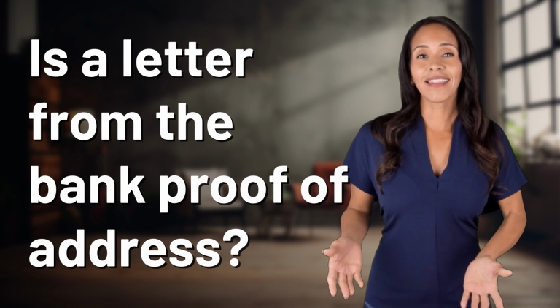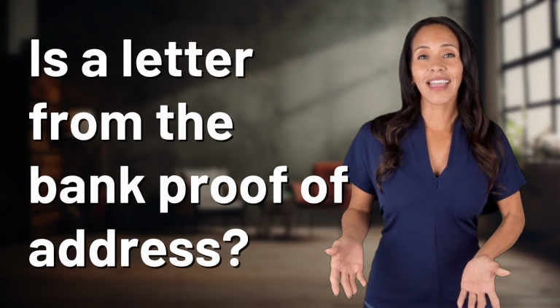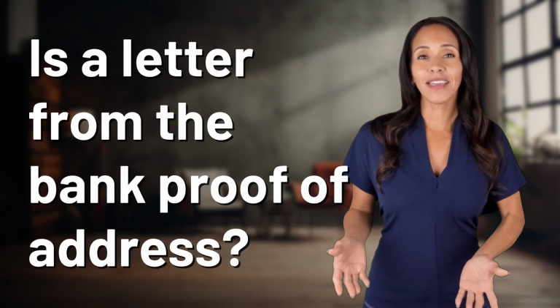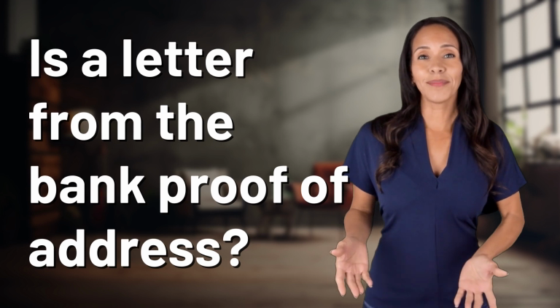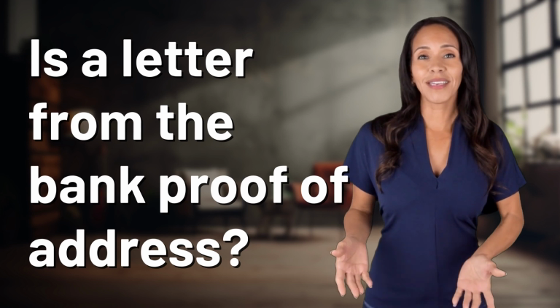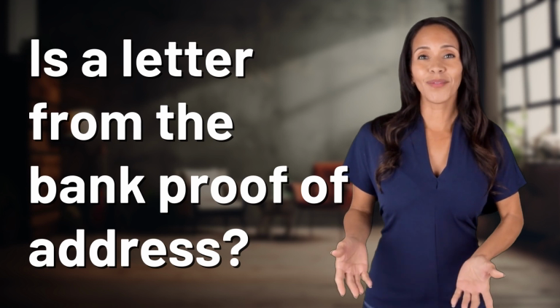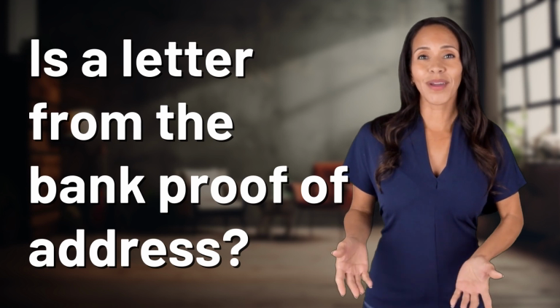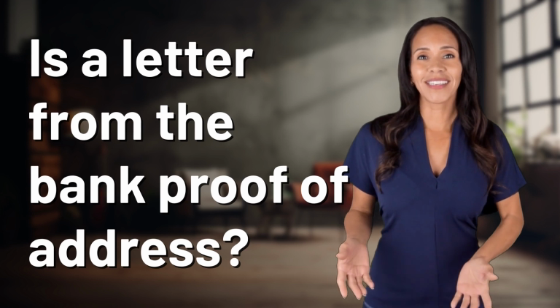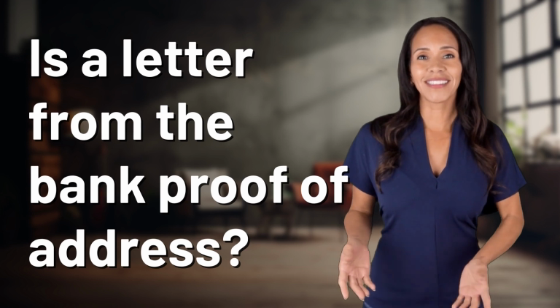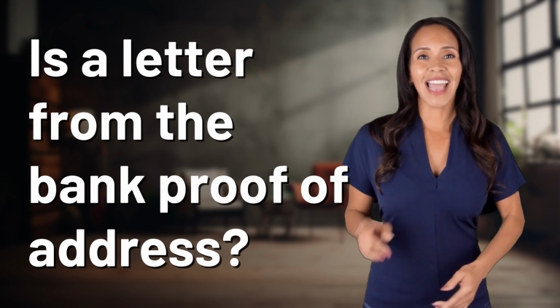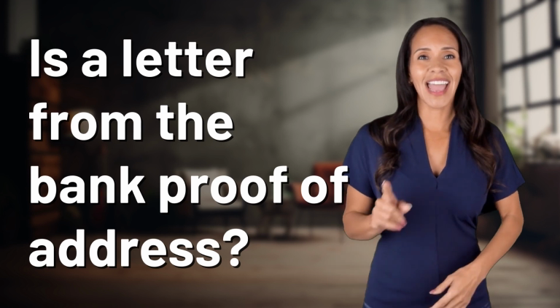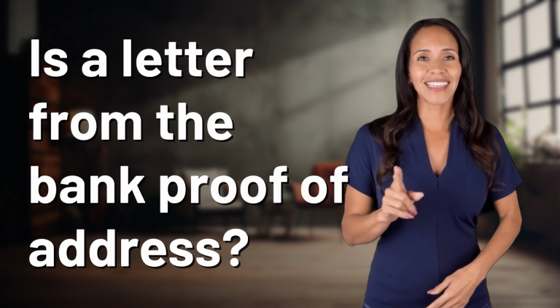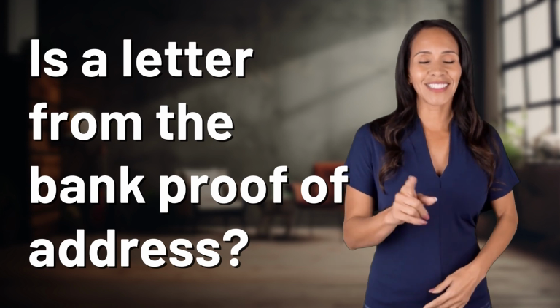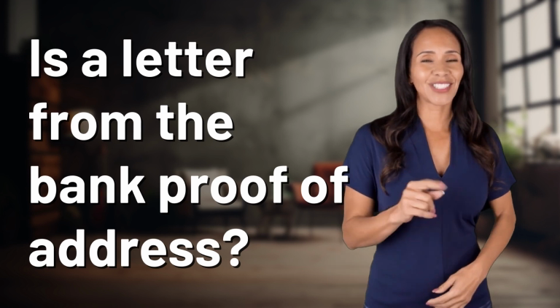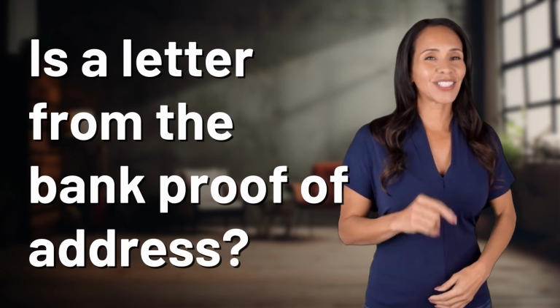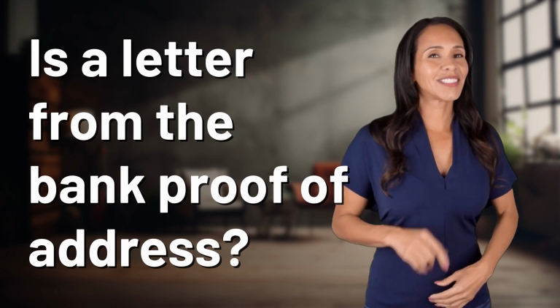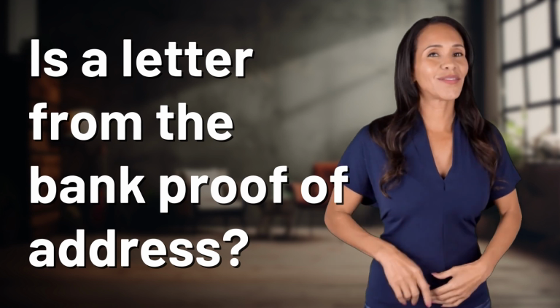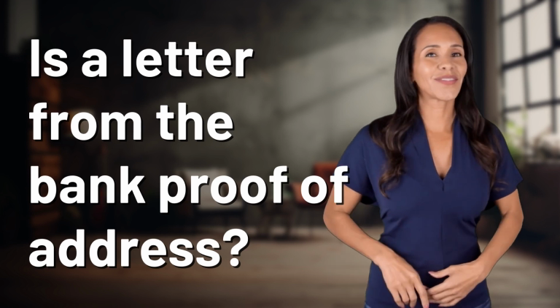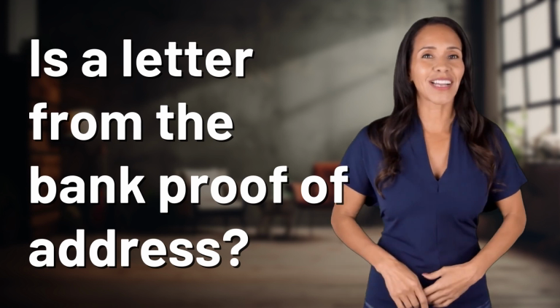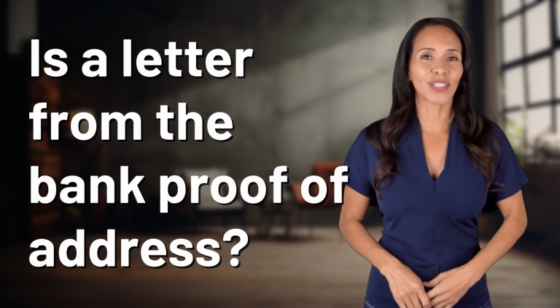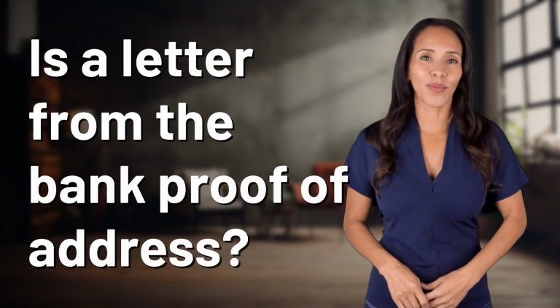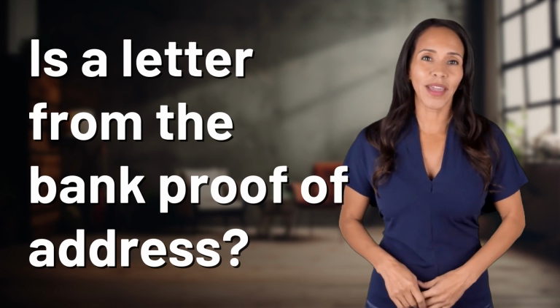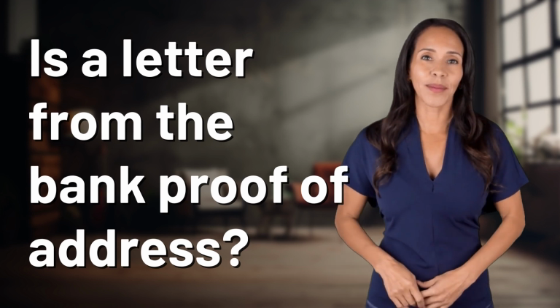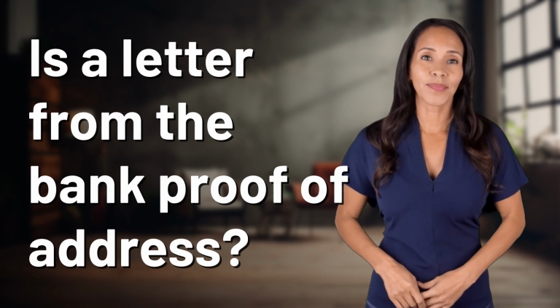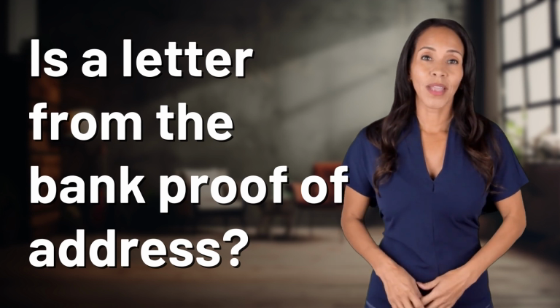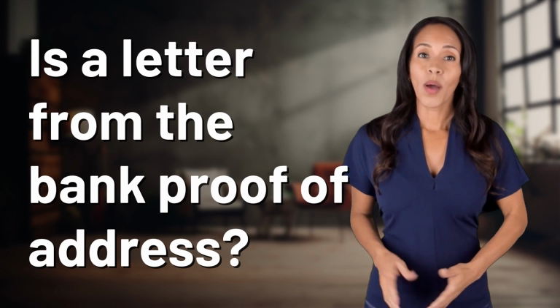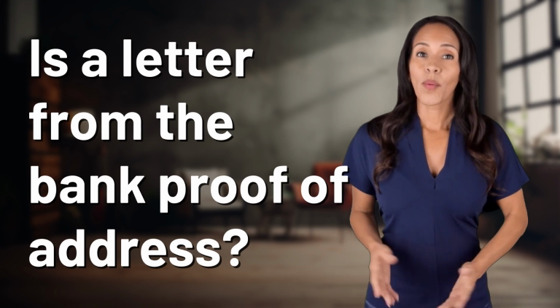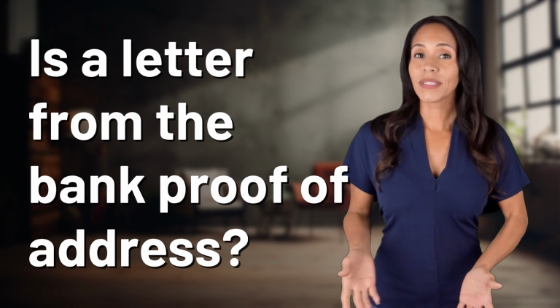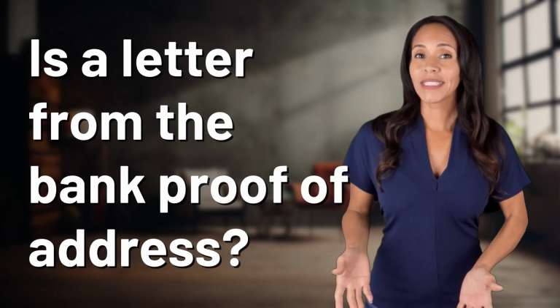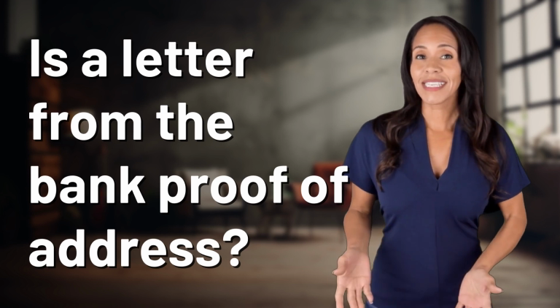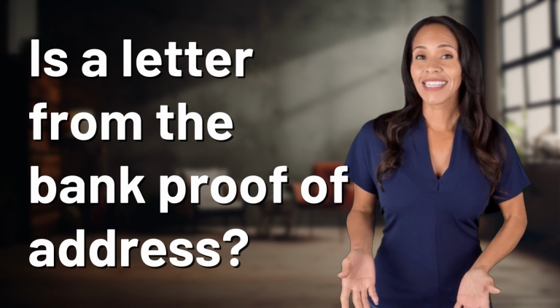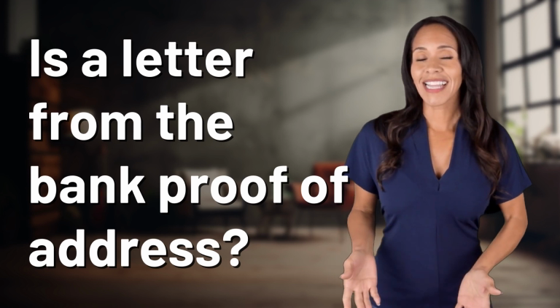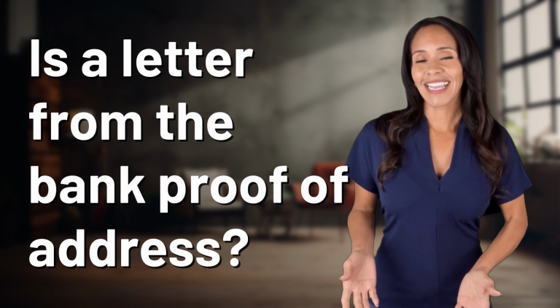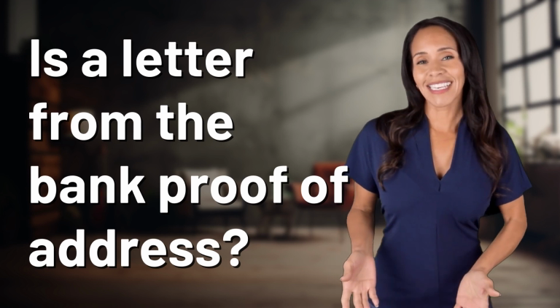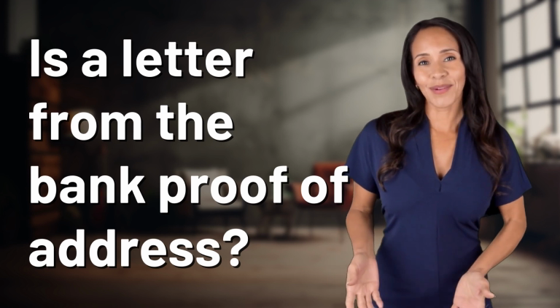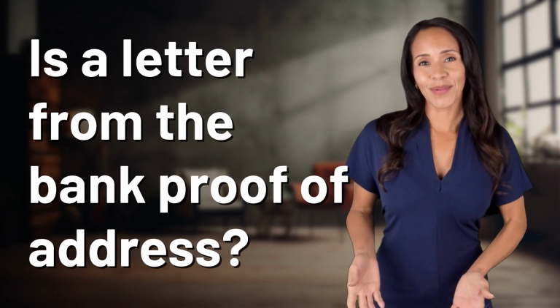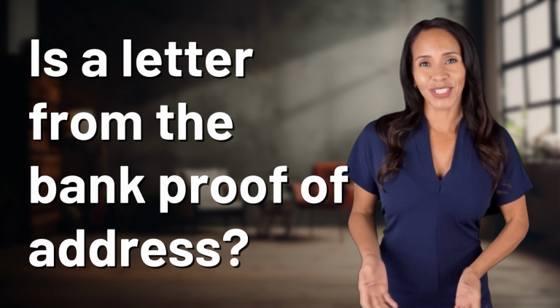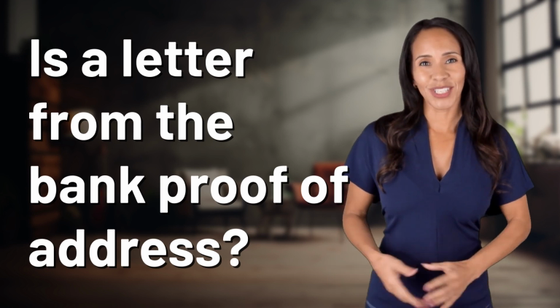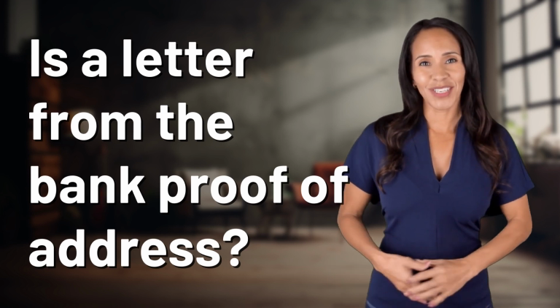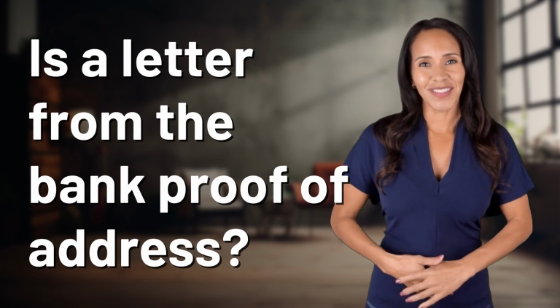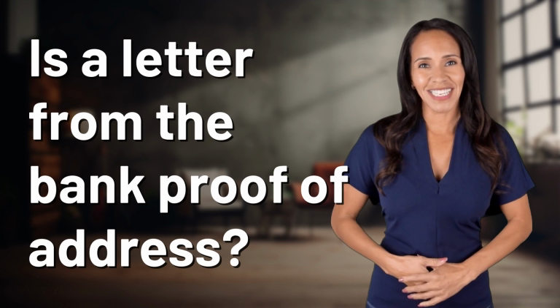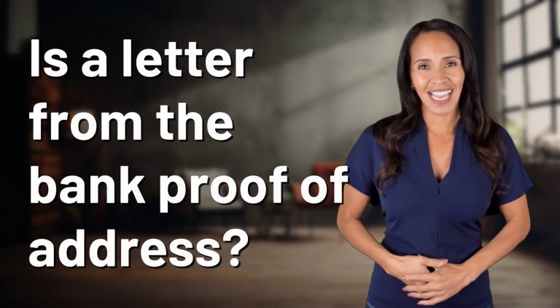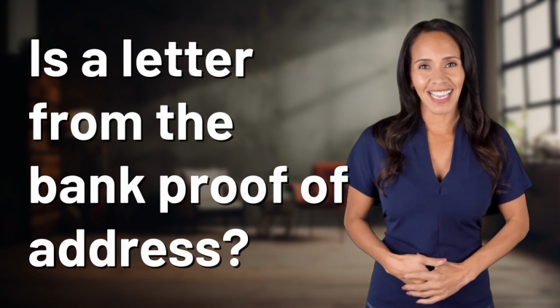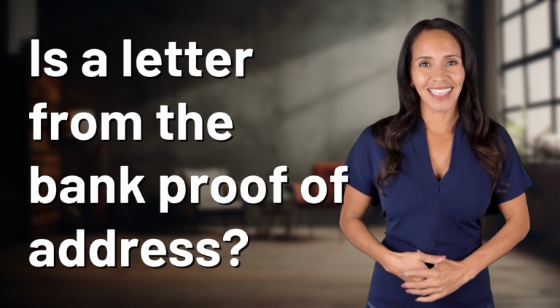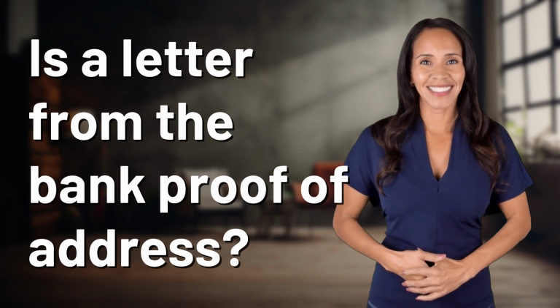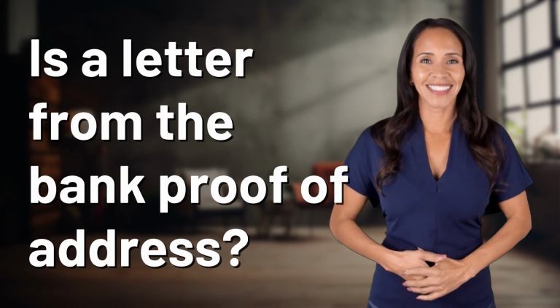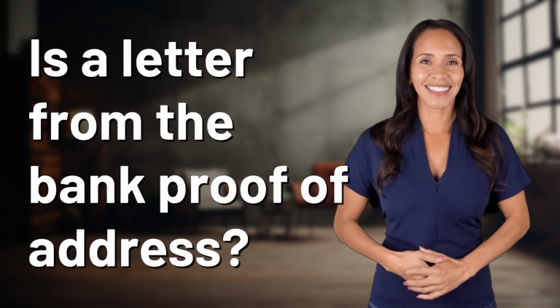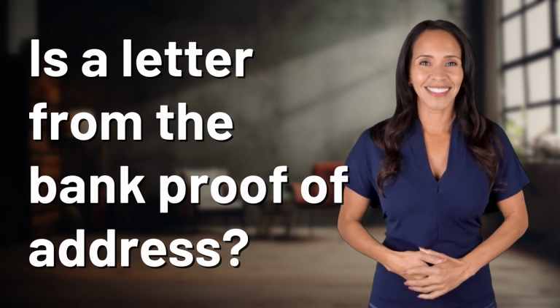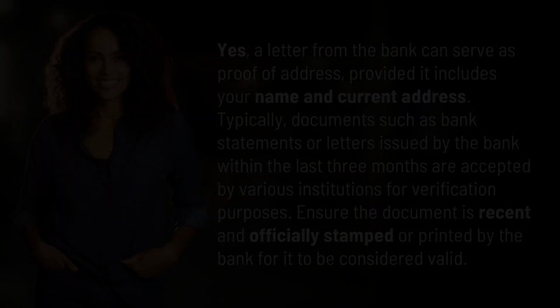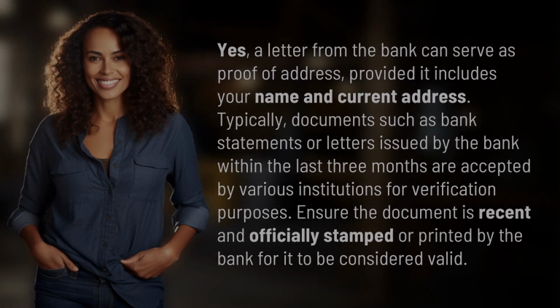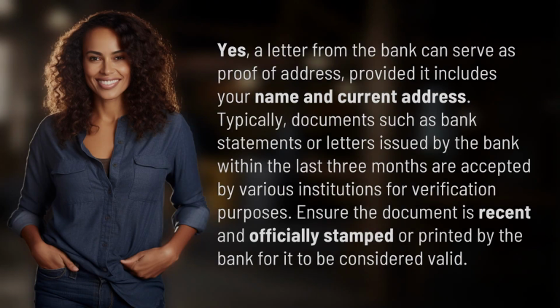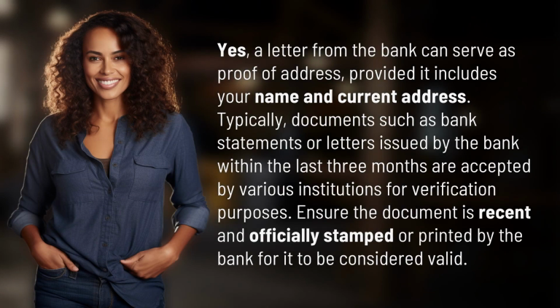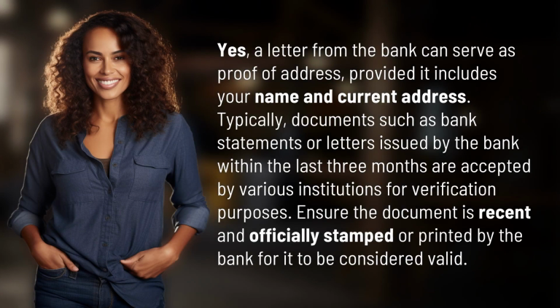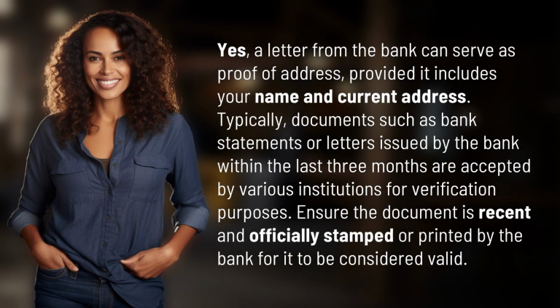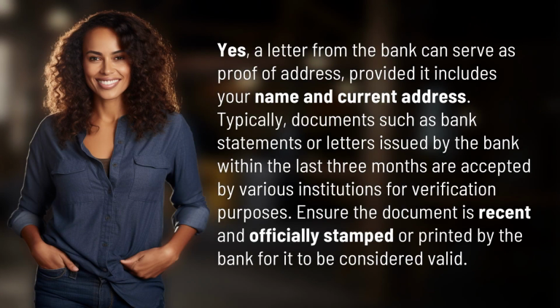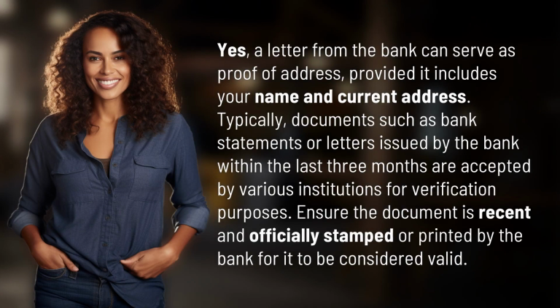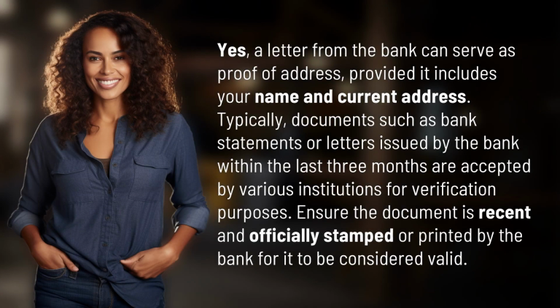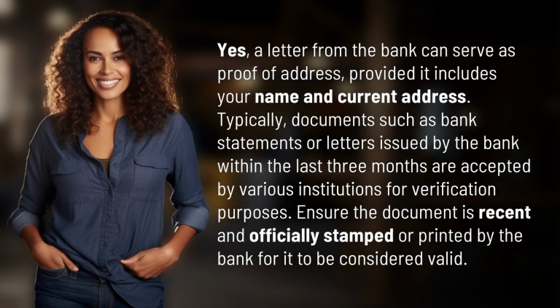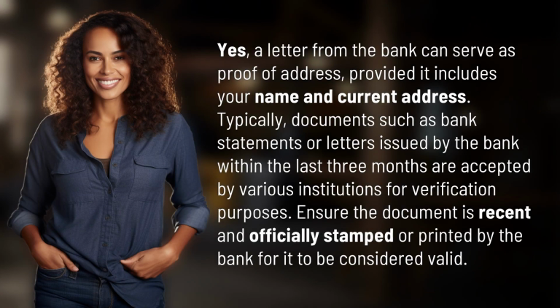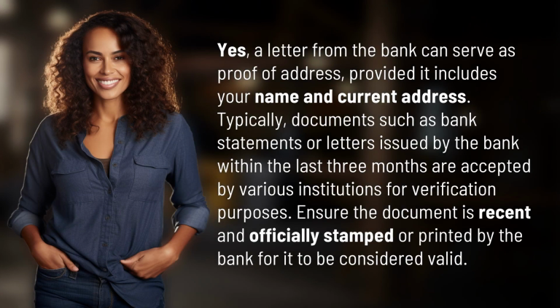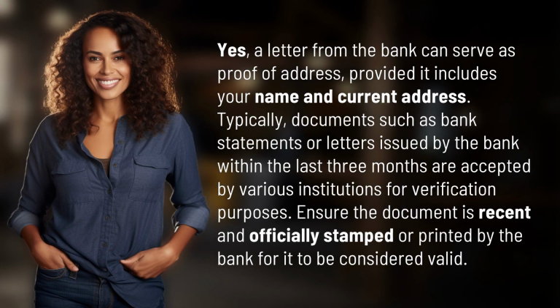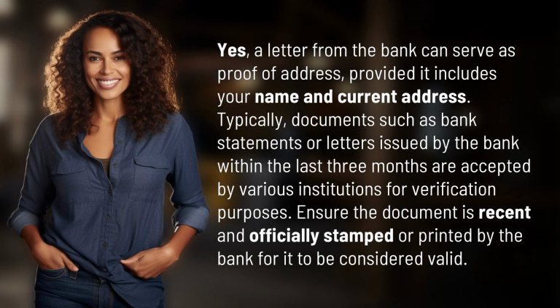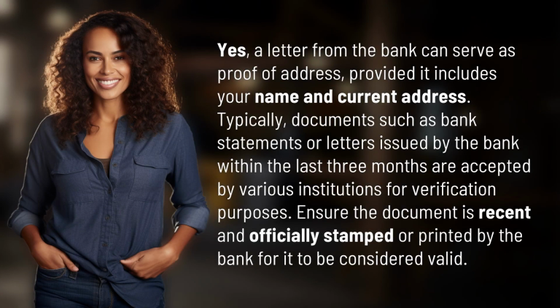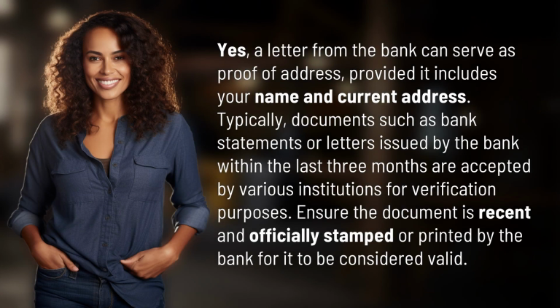Enlightenment awaits, and it's just a flash away. What's the enlightening question of the day? Yes,